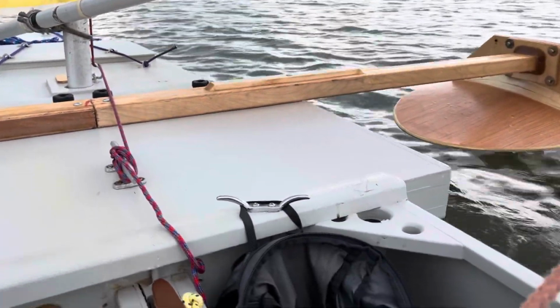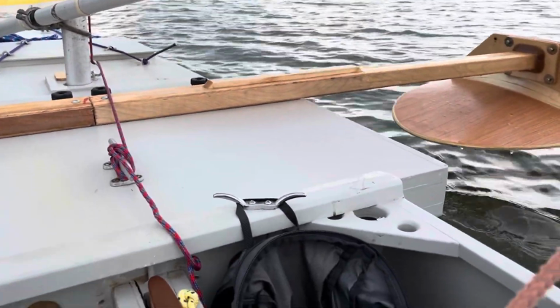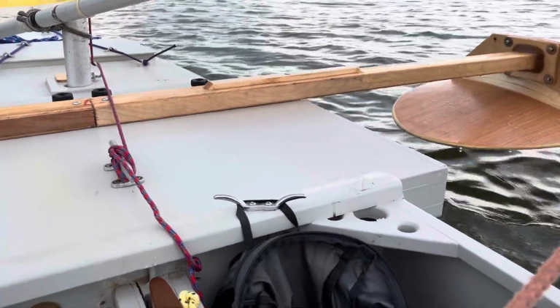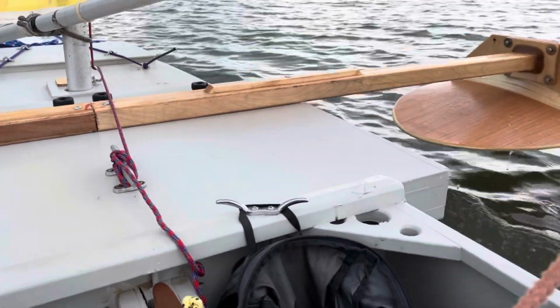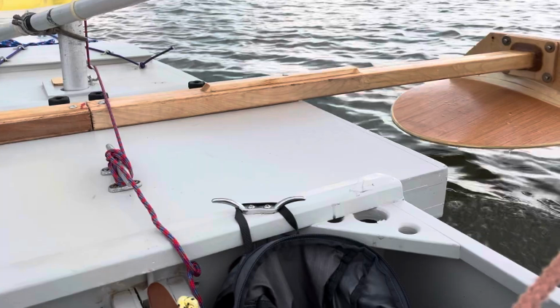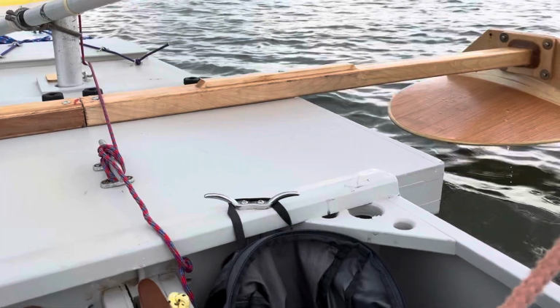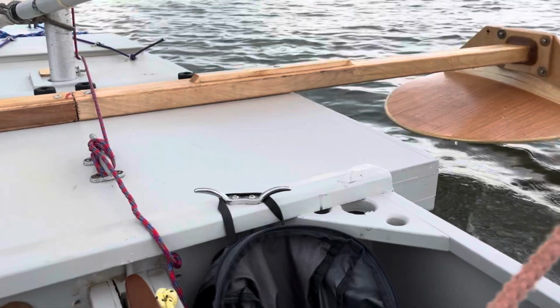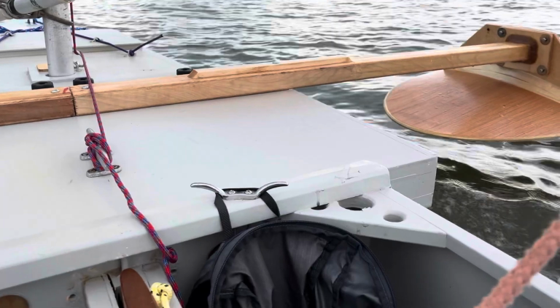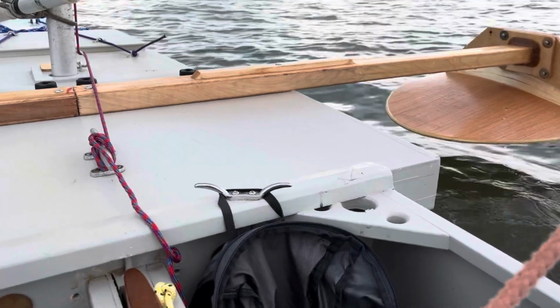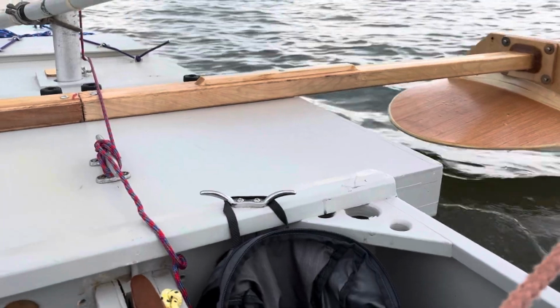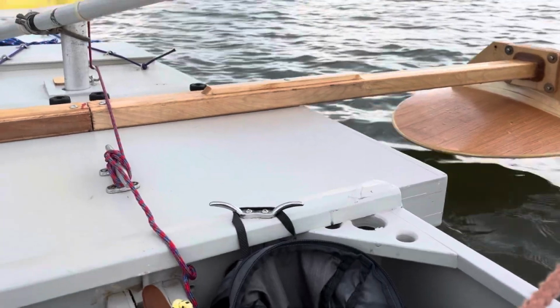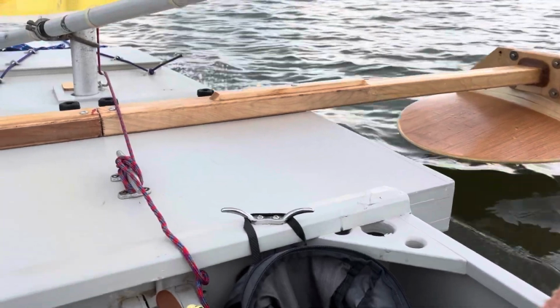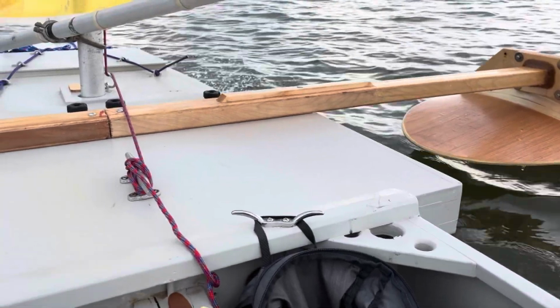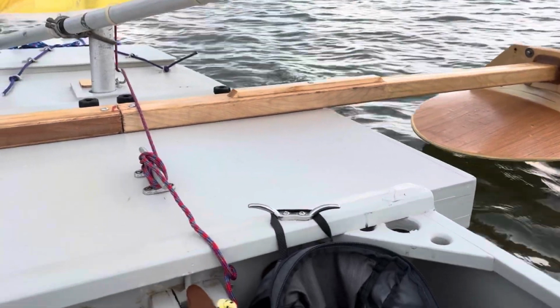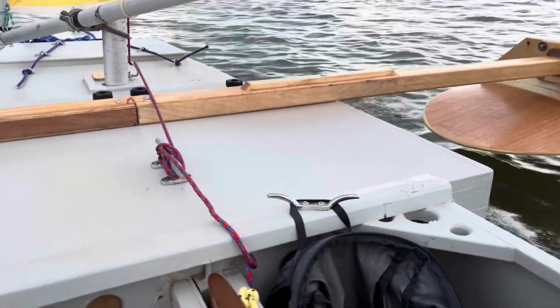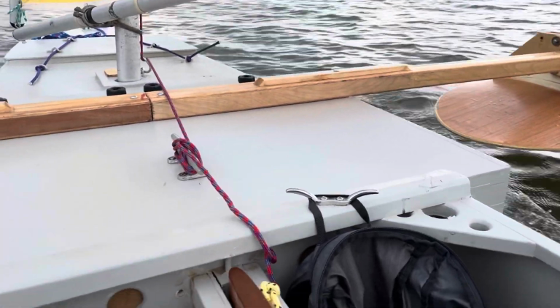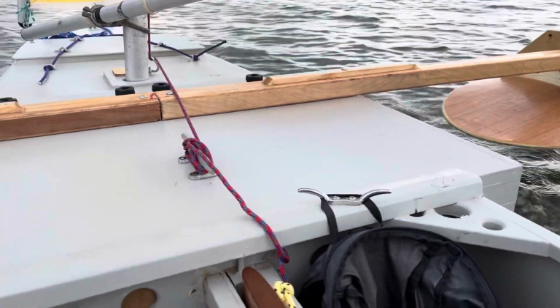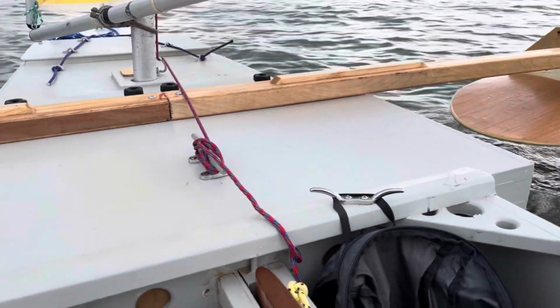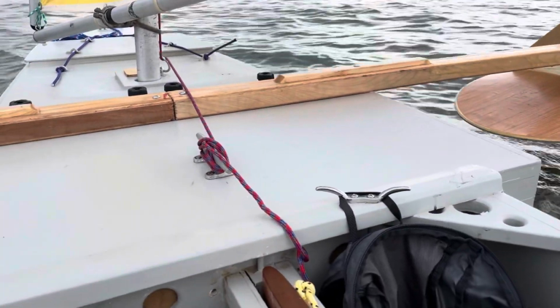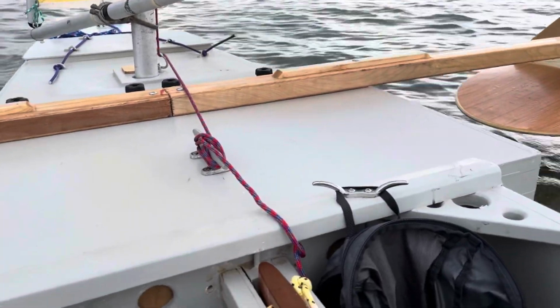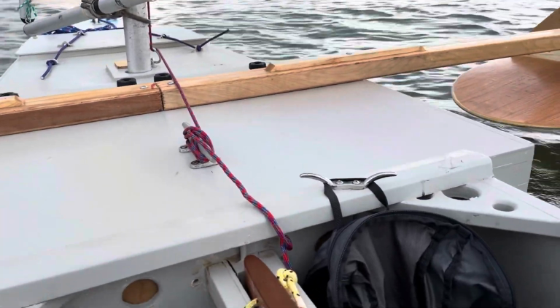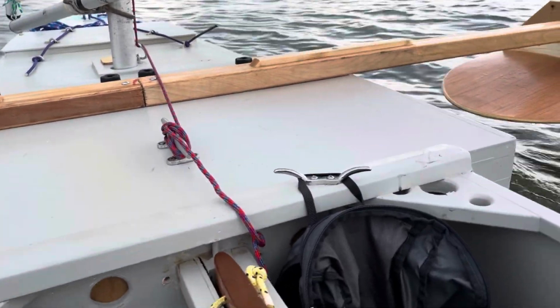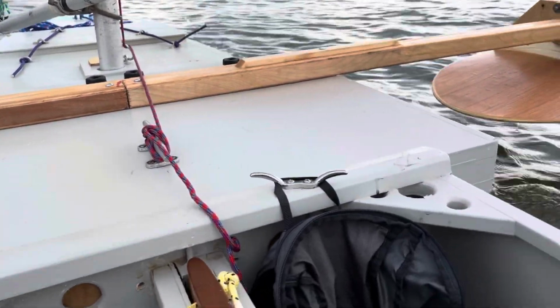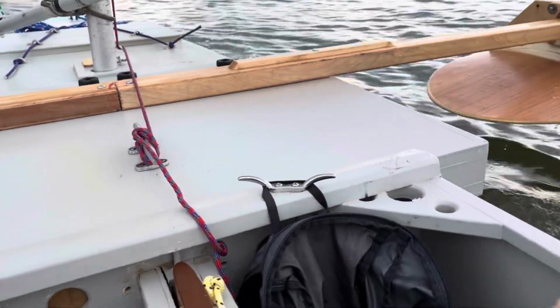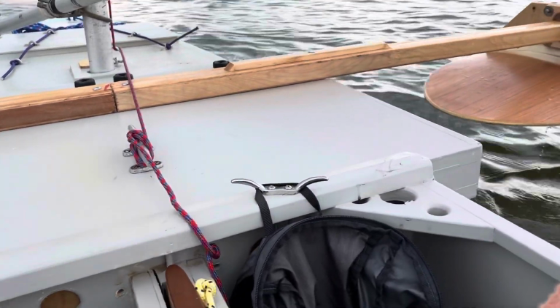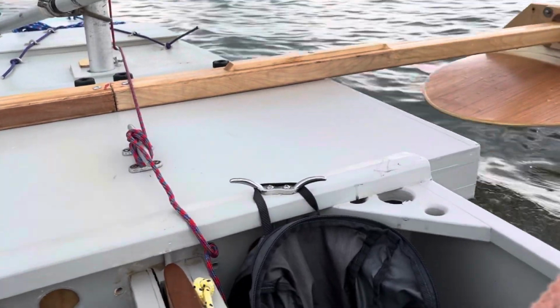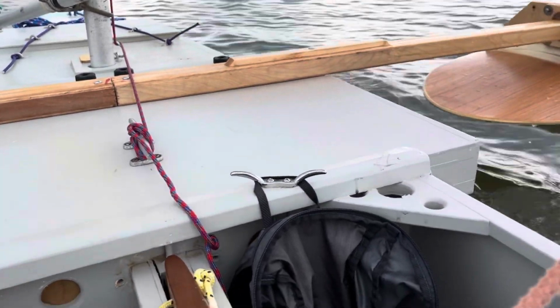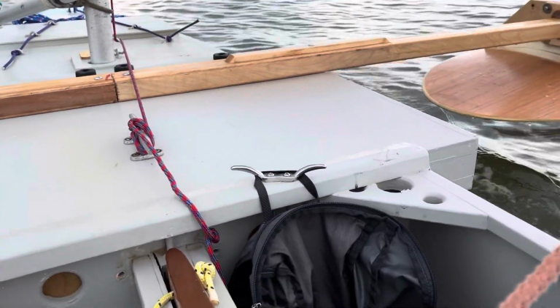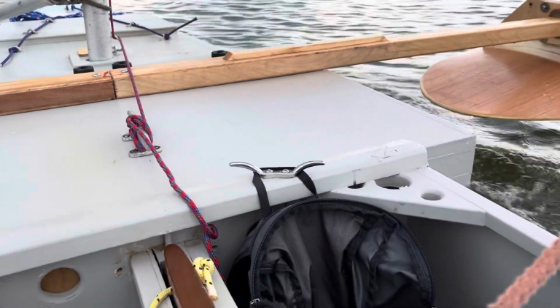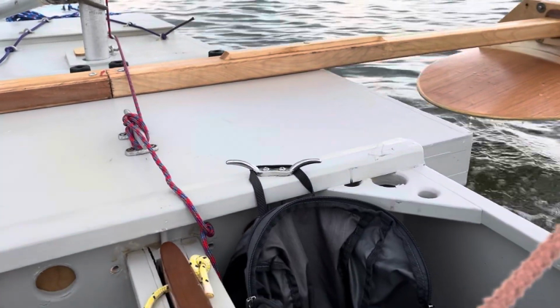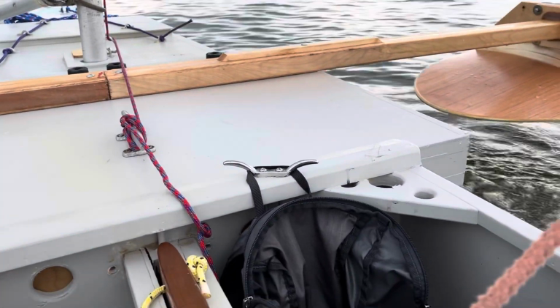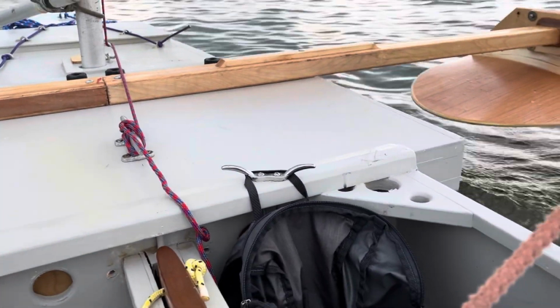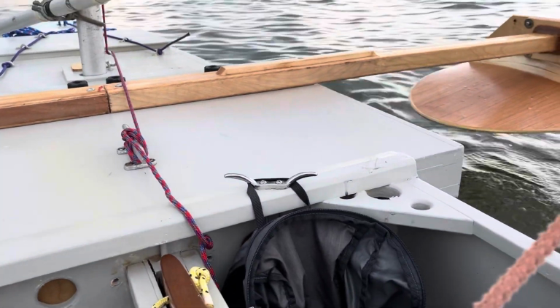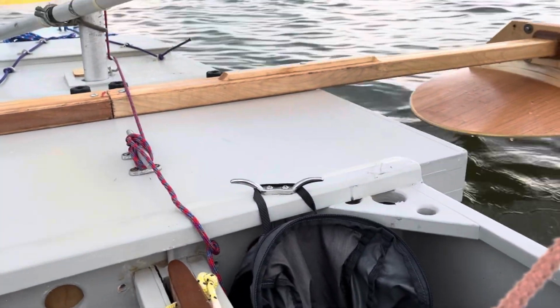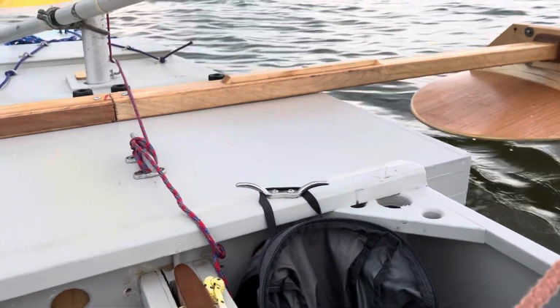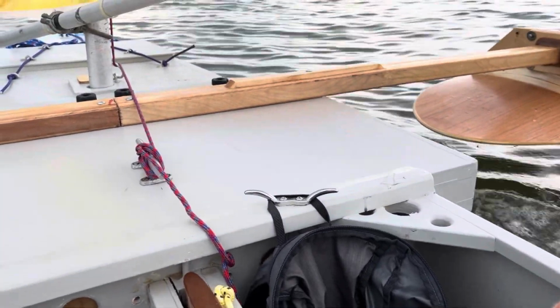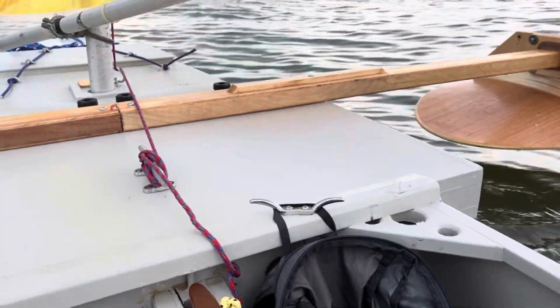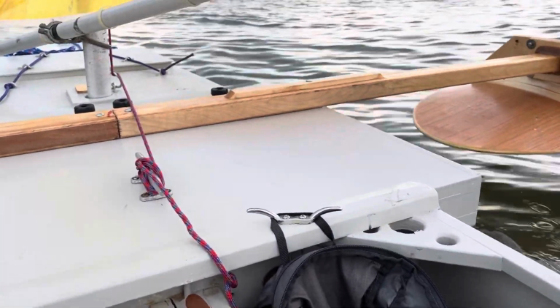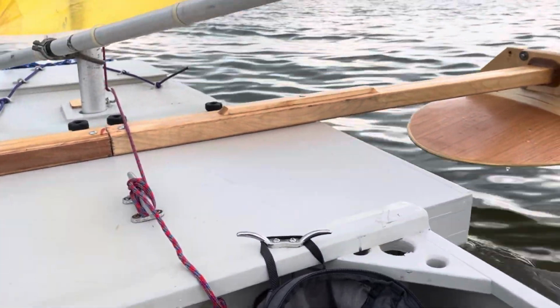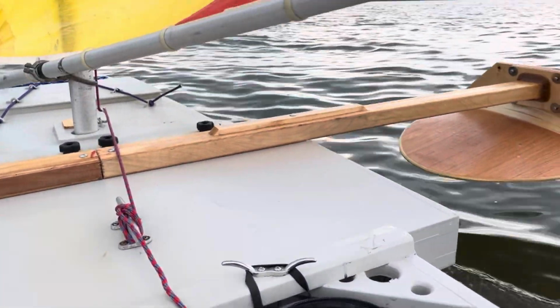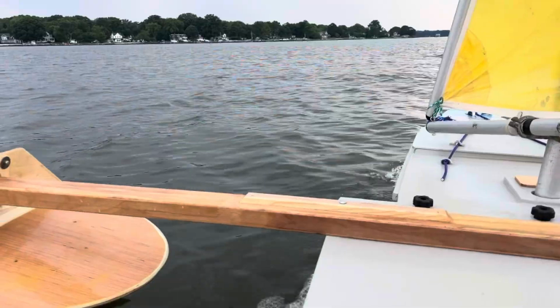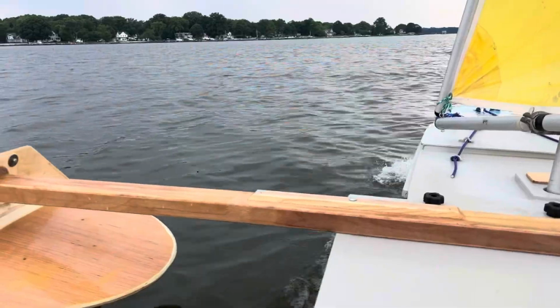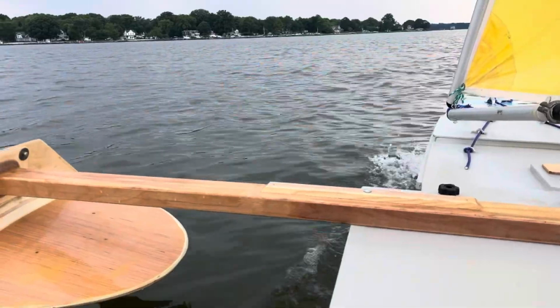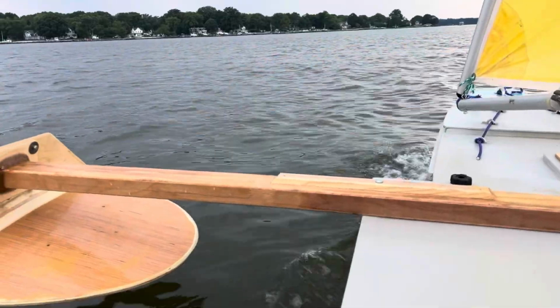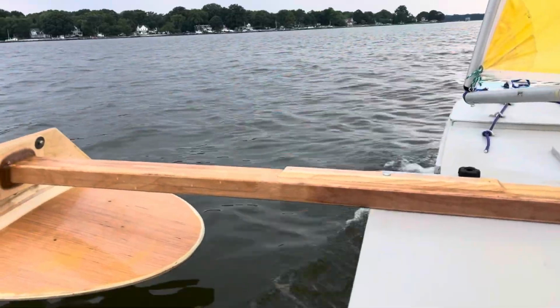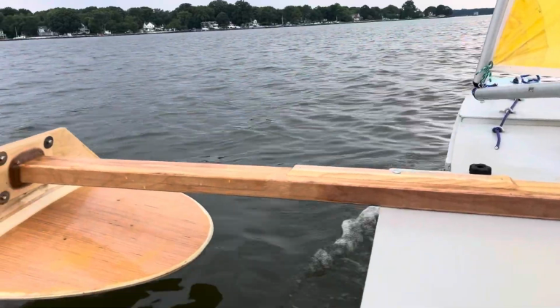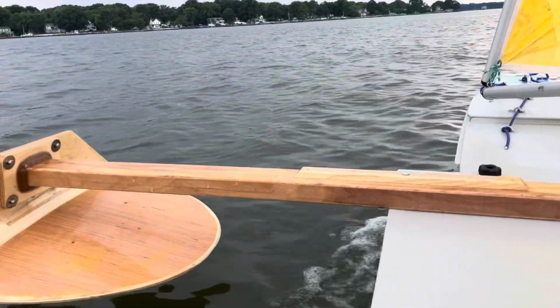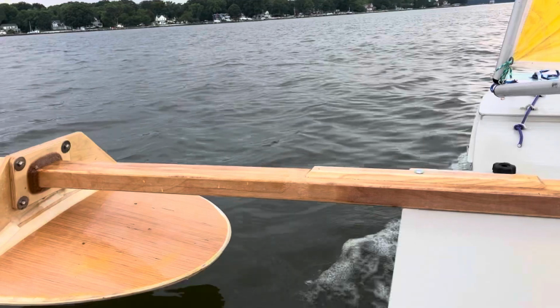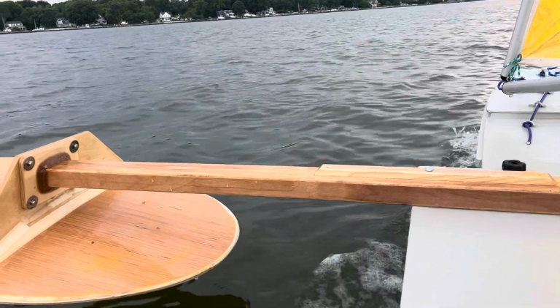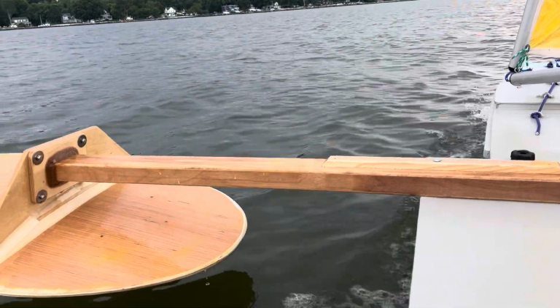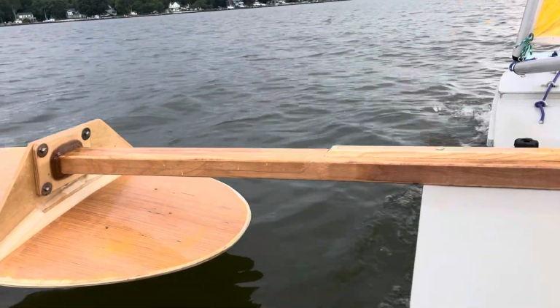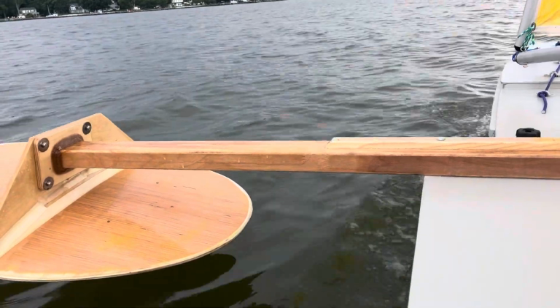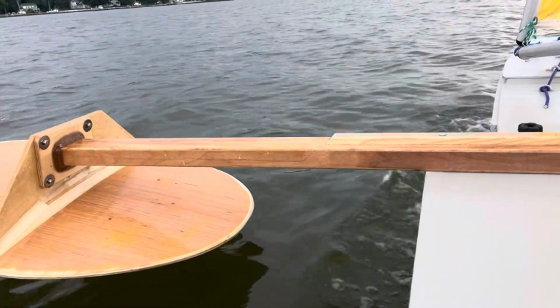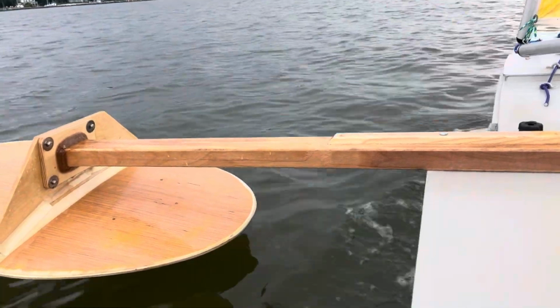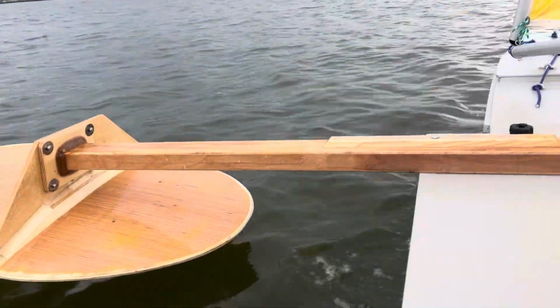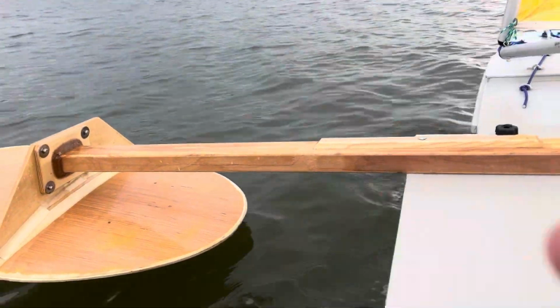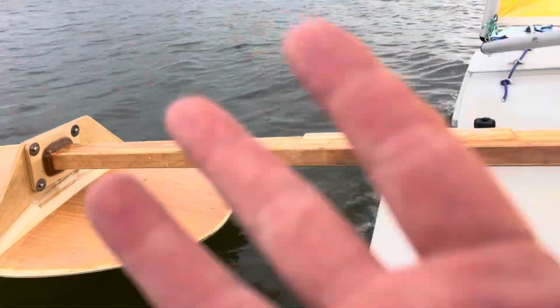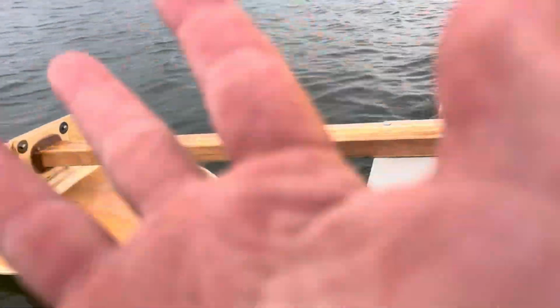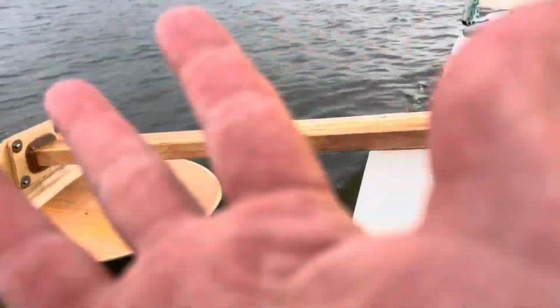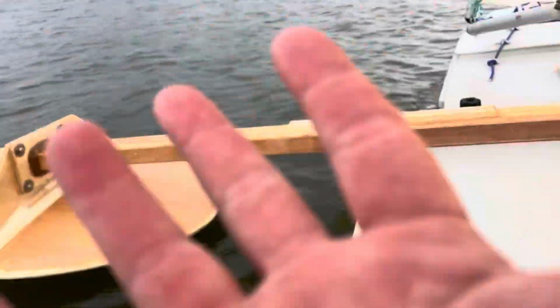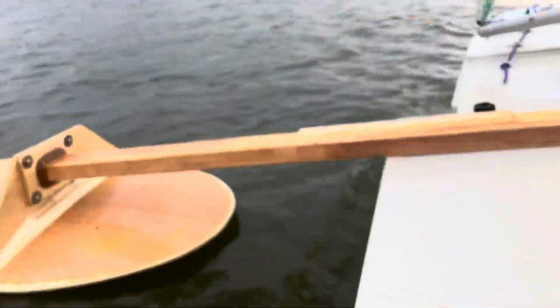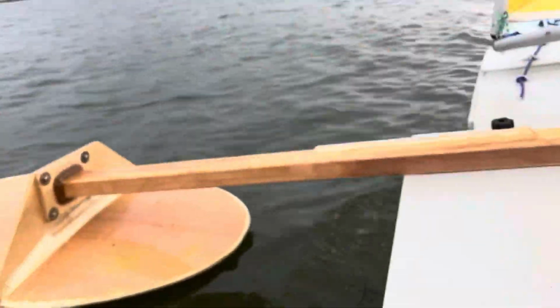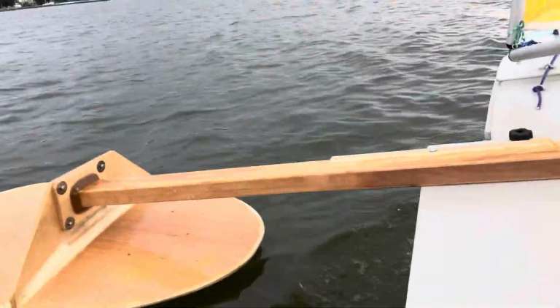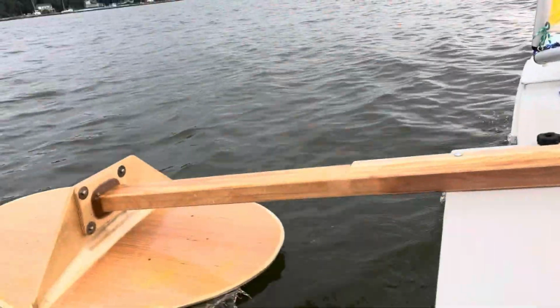Sailing at six miles an hour, slightly downwind. Look, no hands.